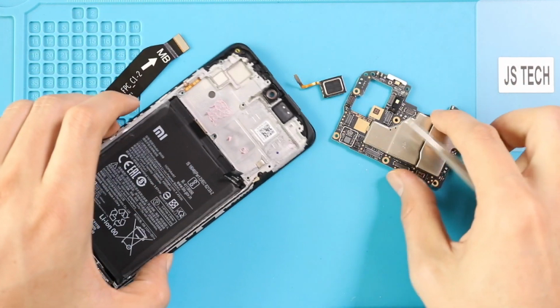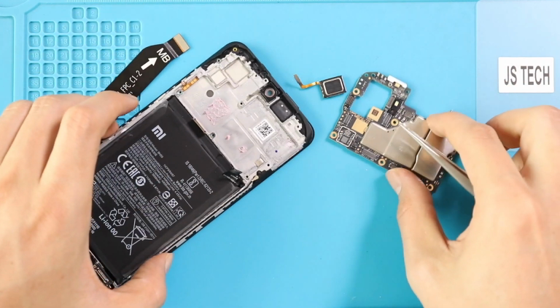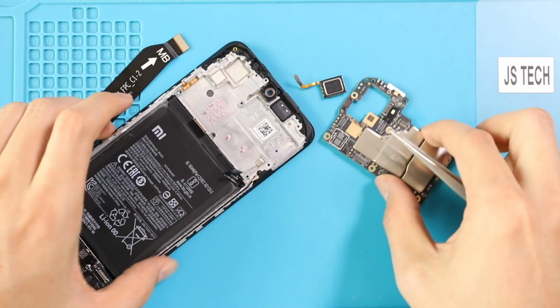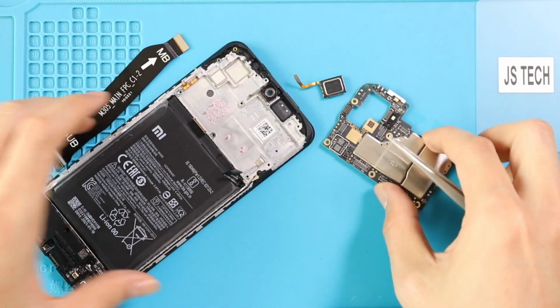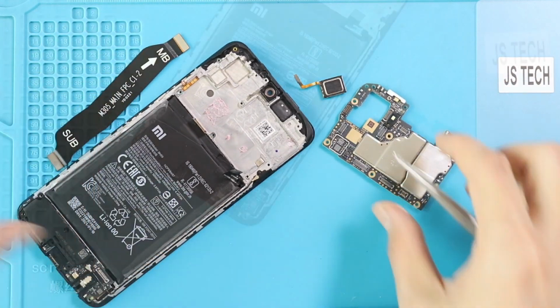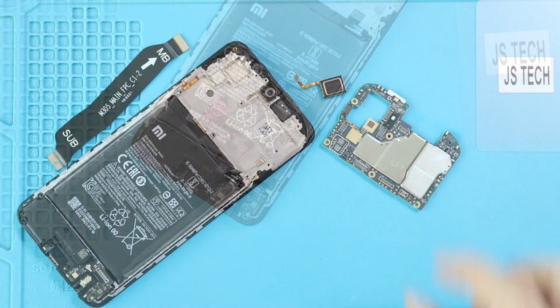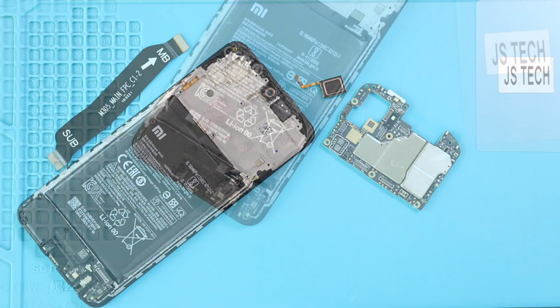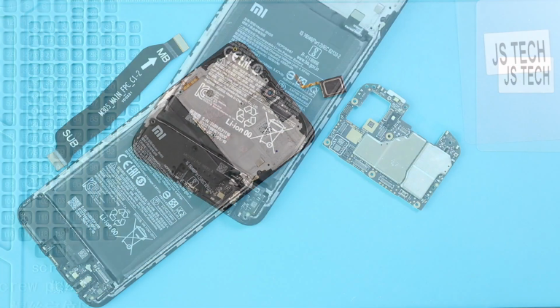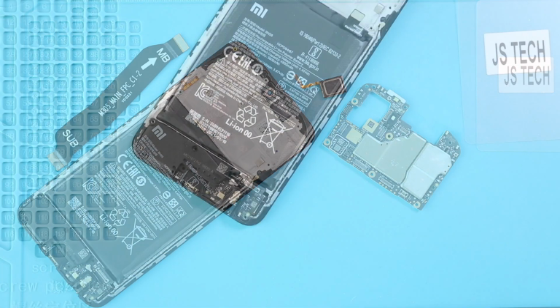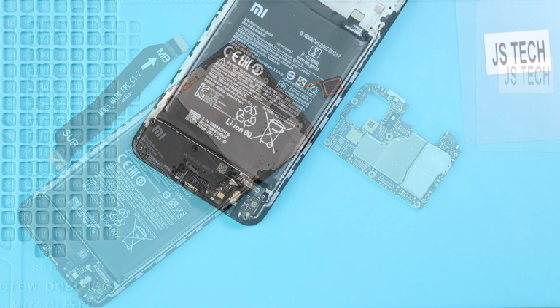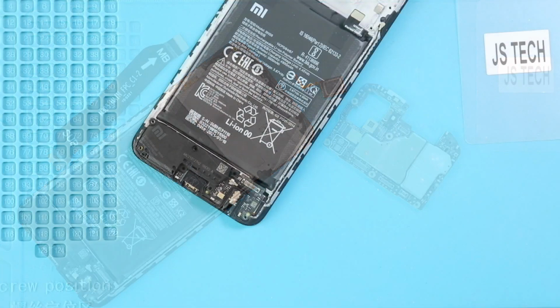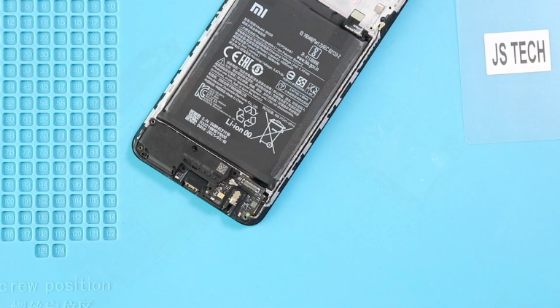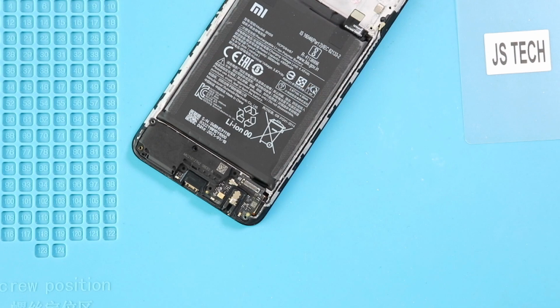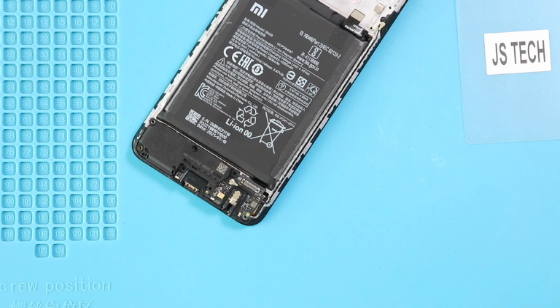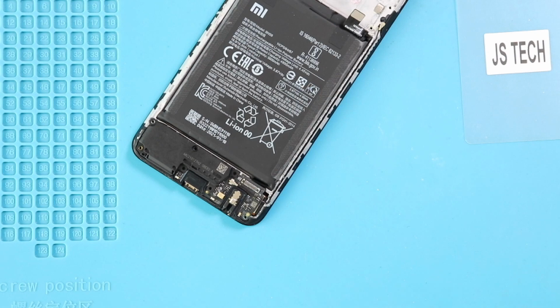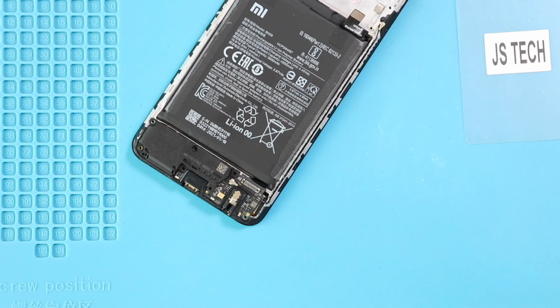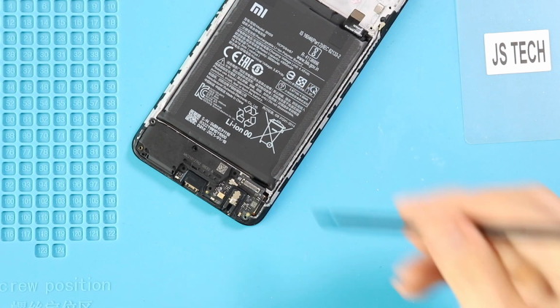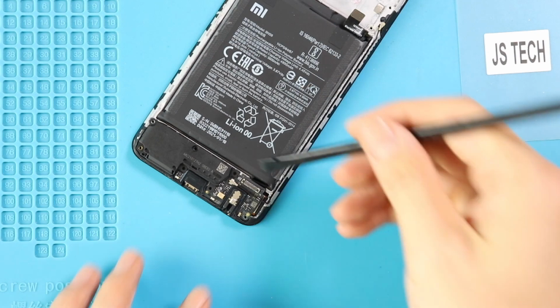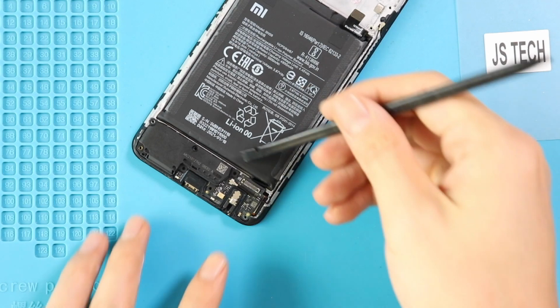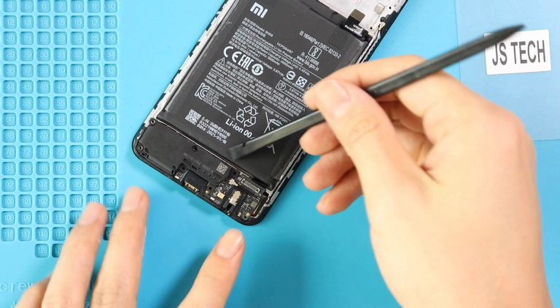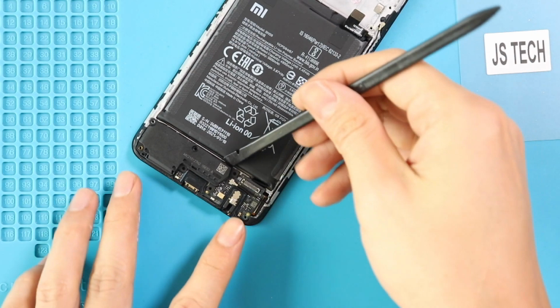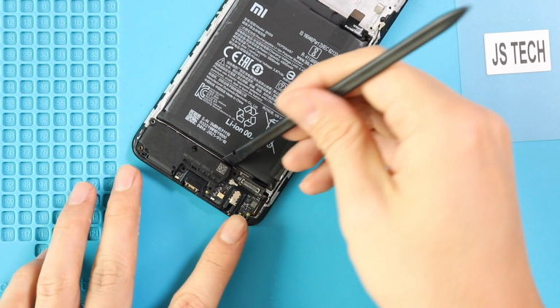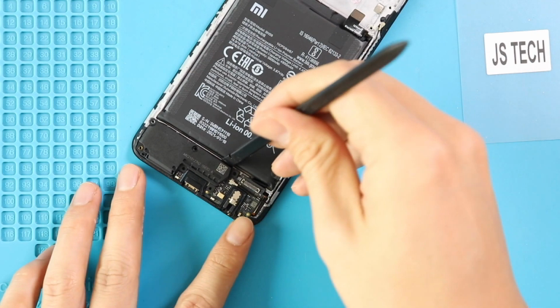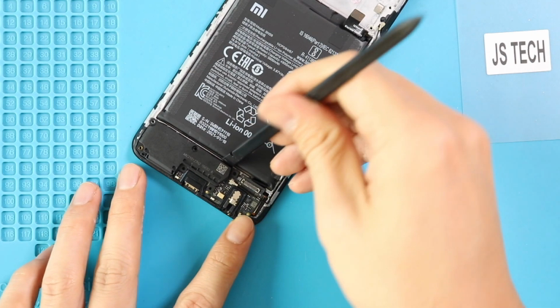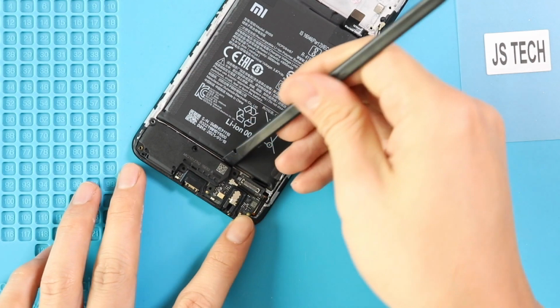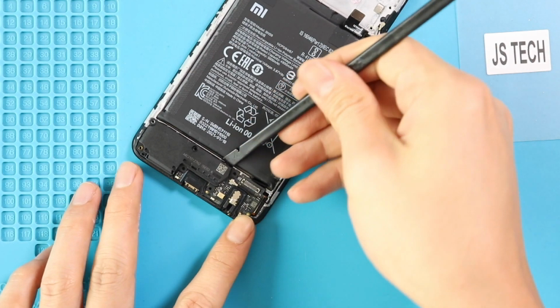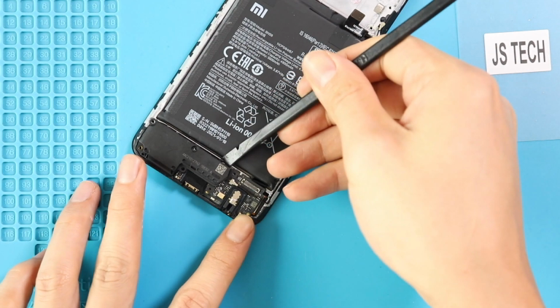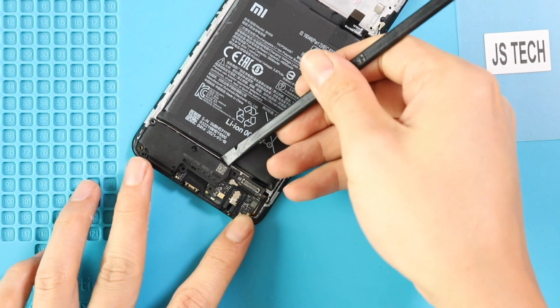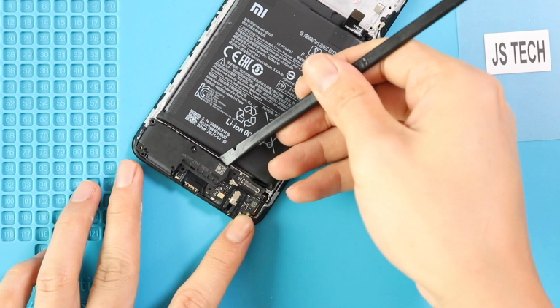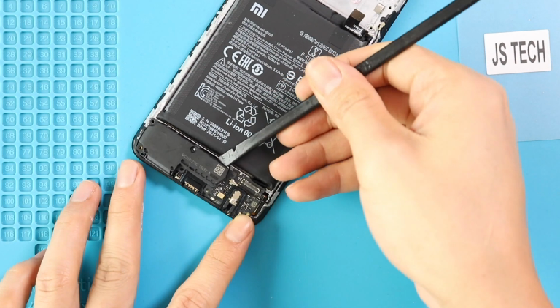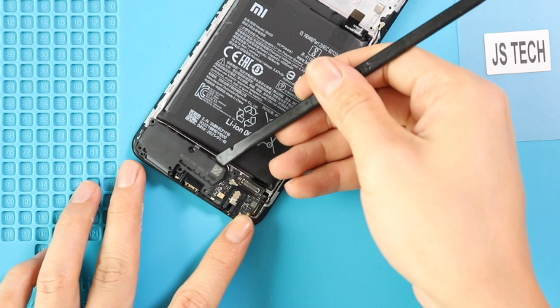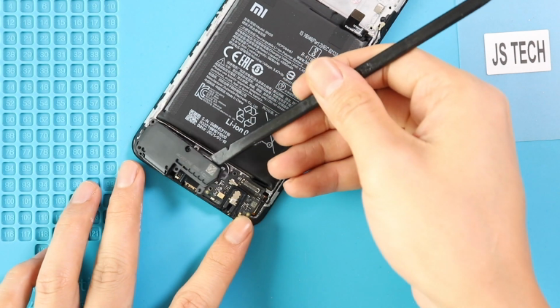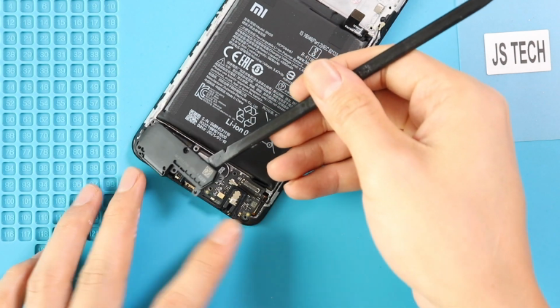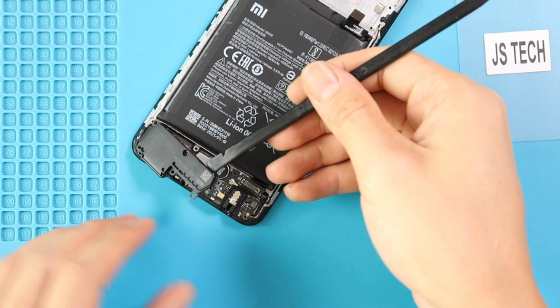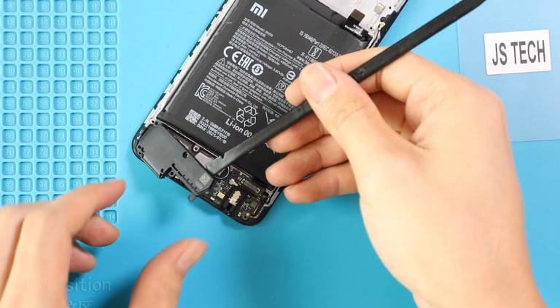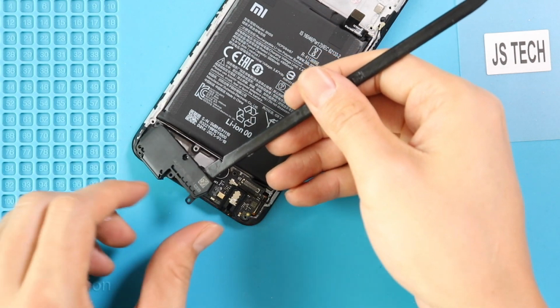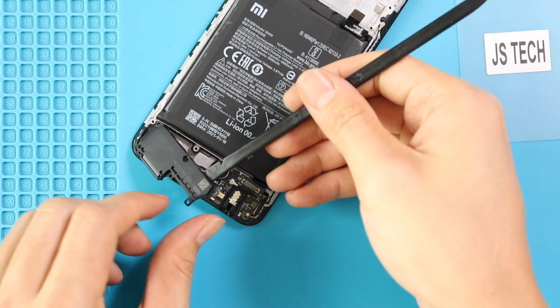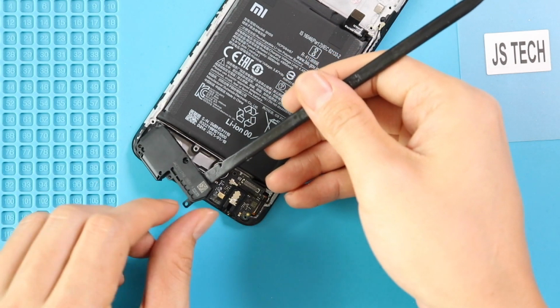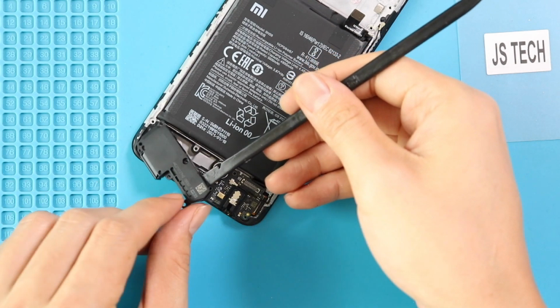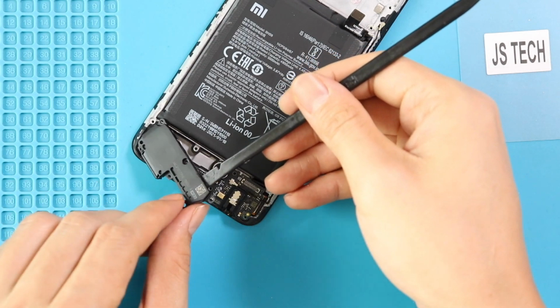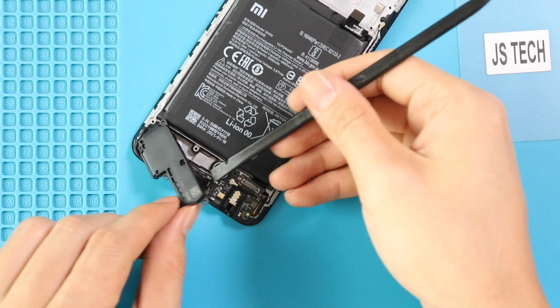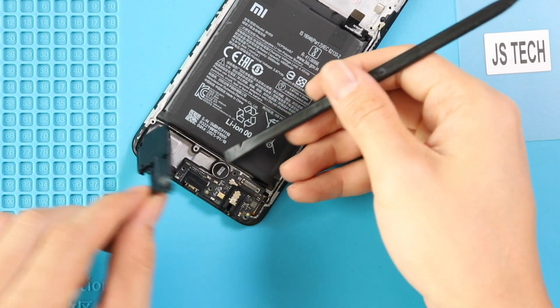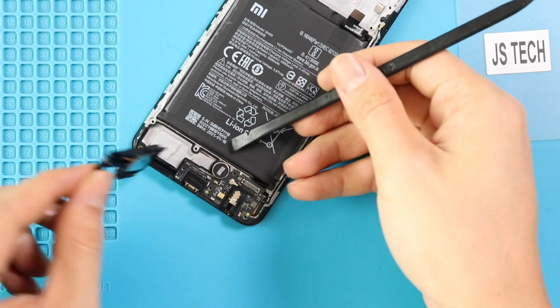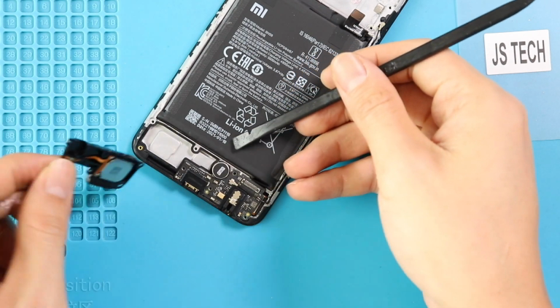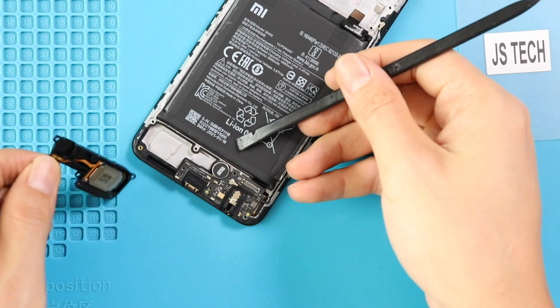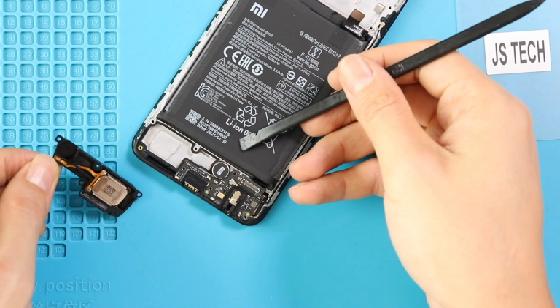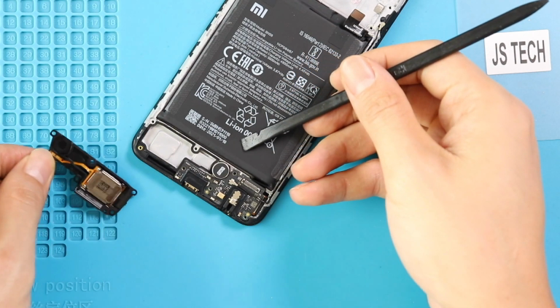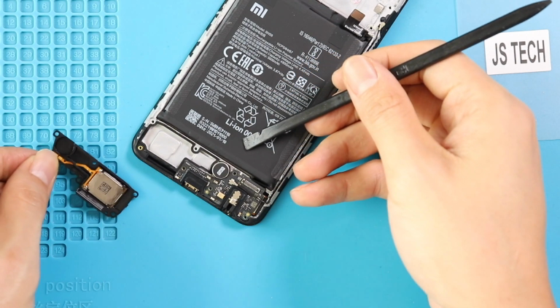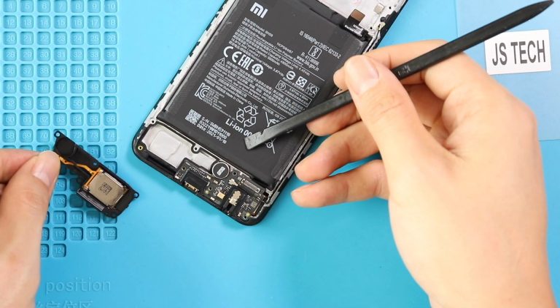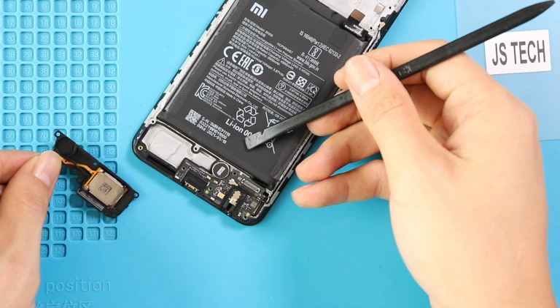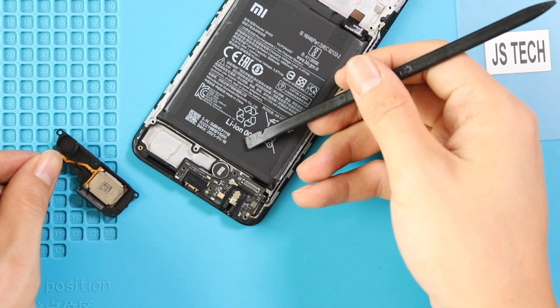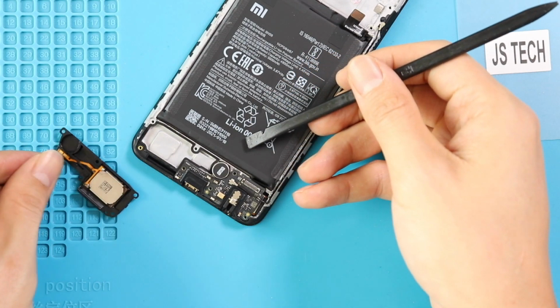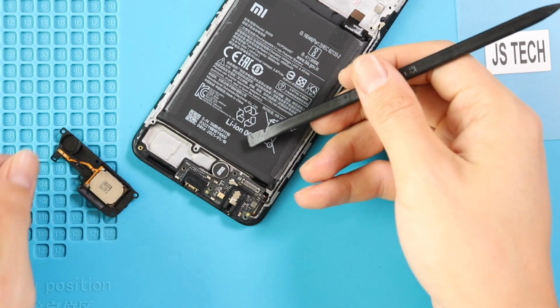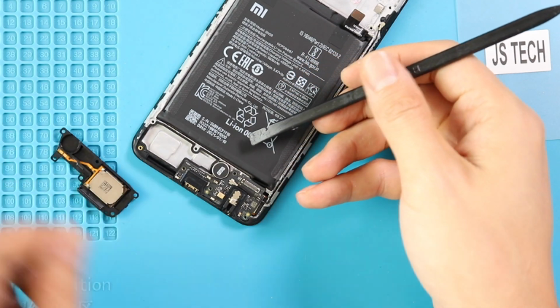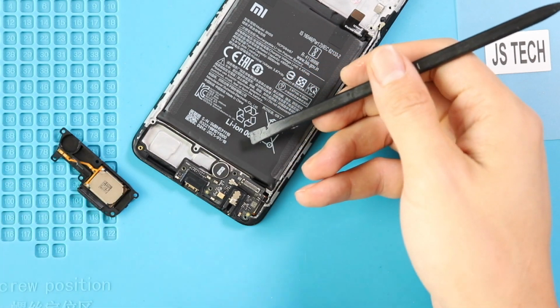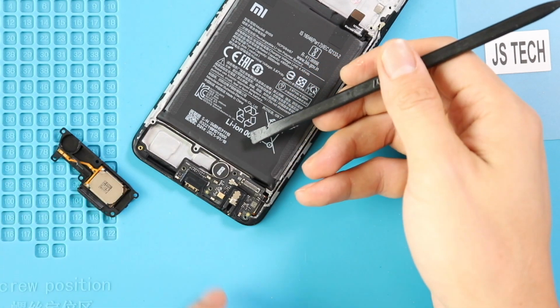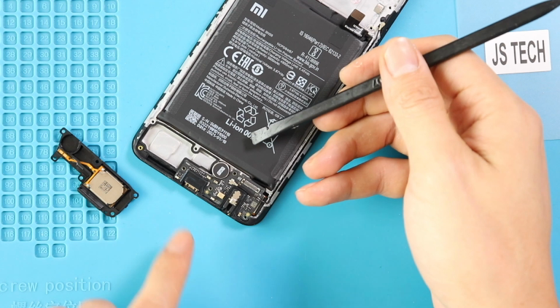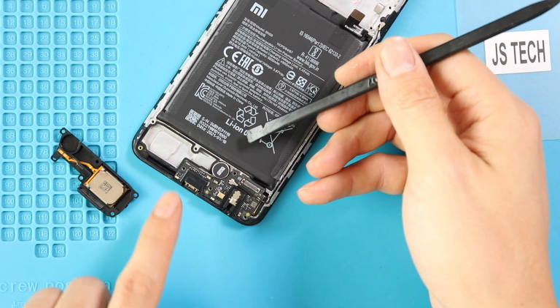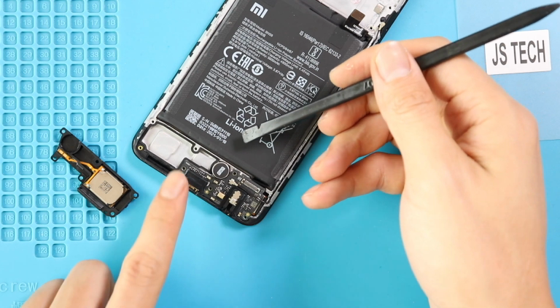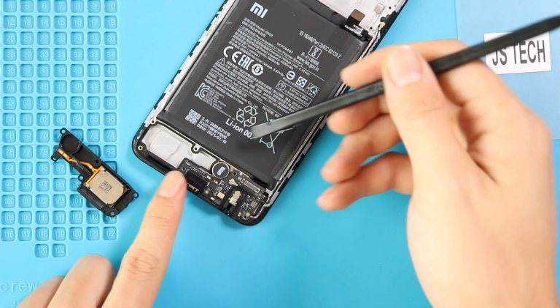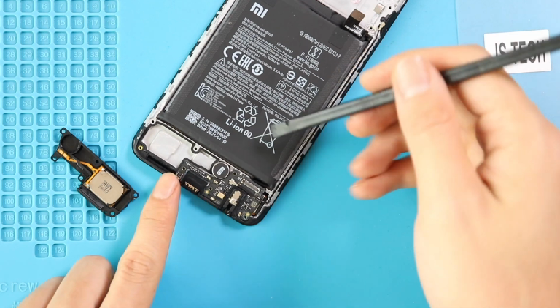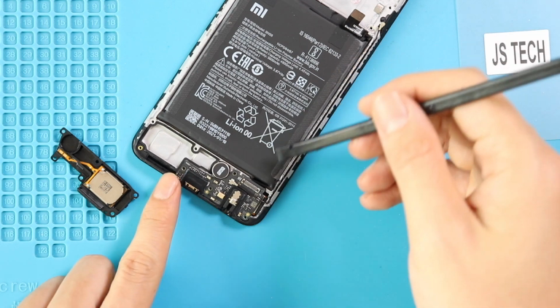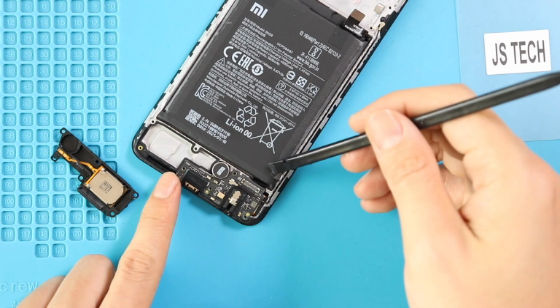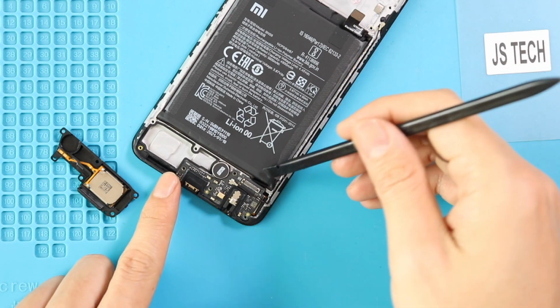Next, move to the bottom part and lift the loudspeaker buzzer, and then lift the secondary board including the charger port and headphone jack by disconnecting the antenna head.